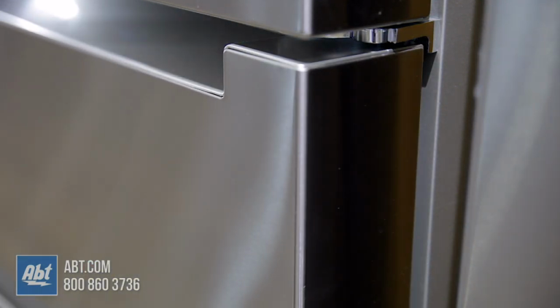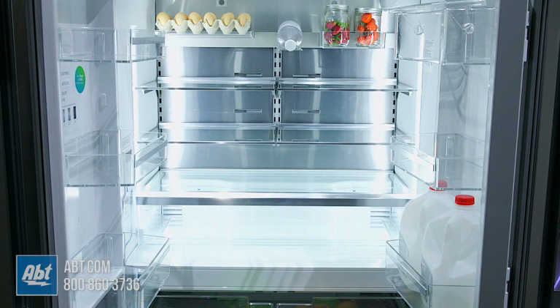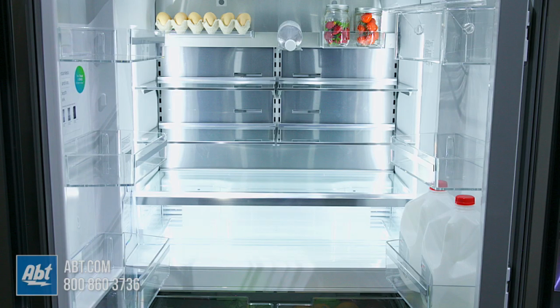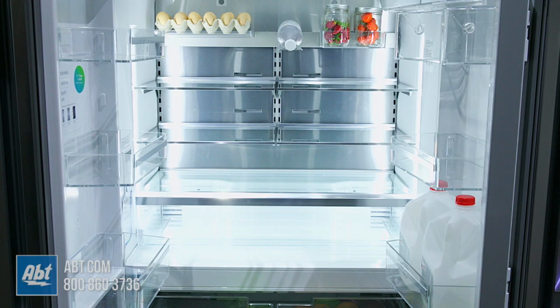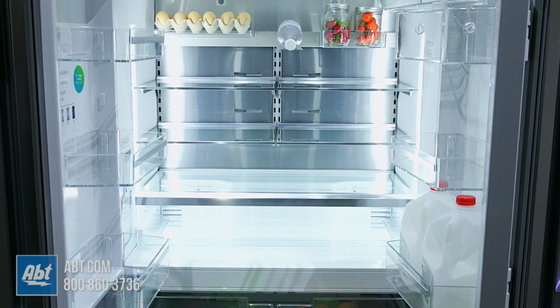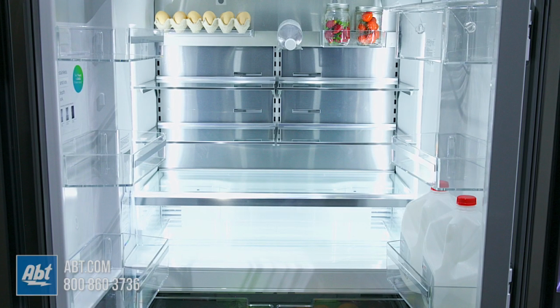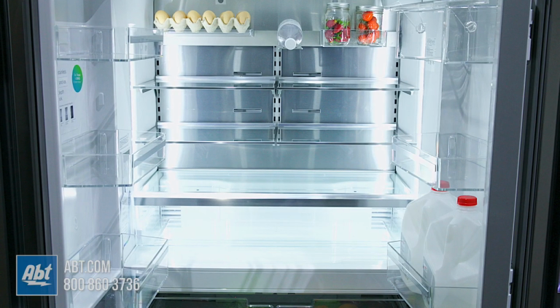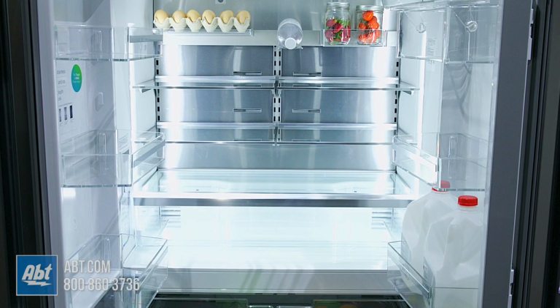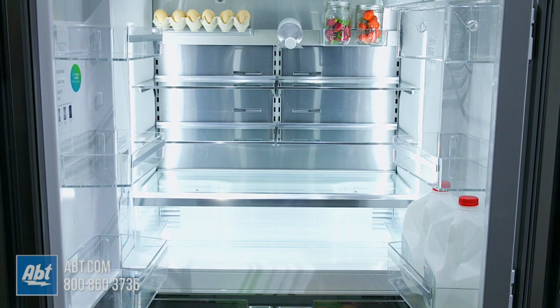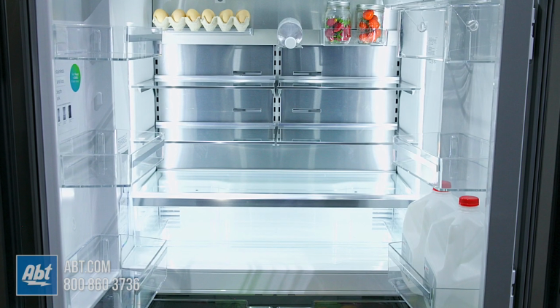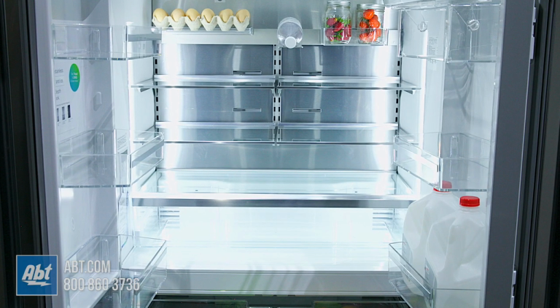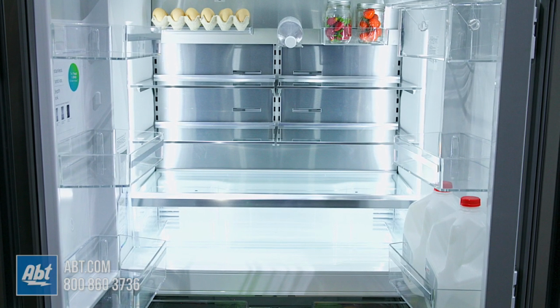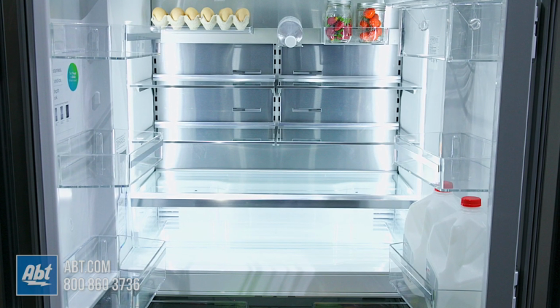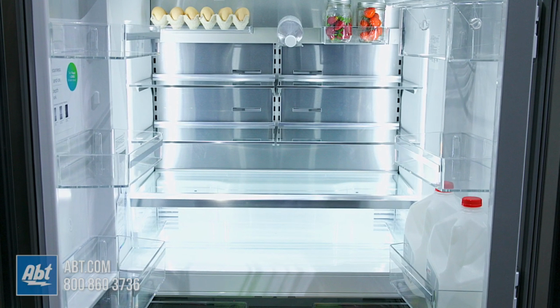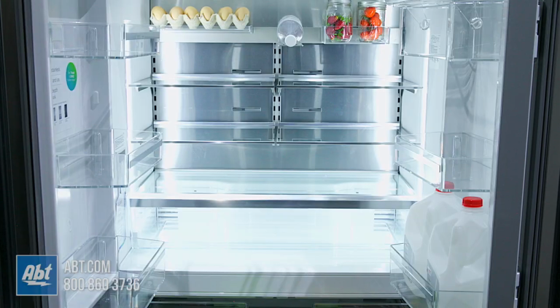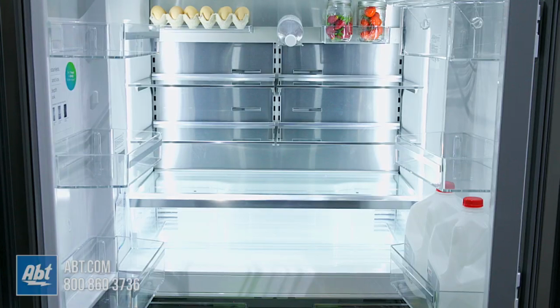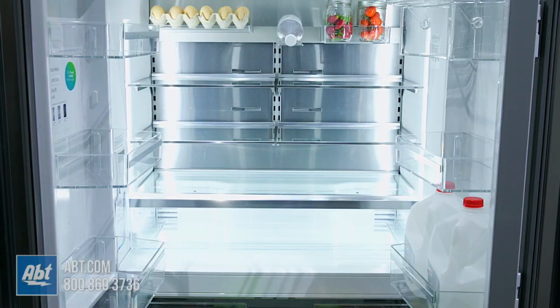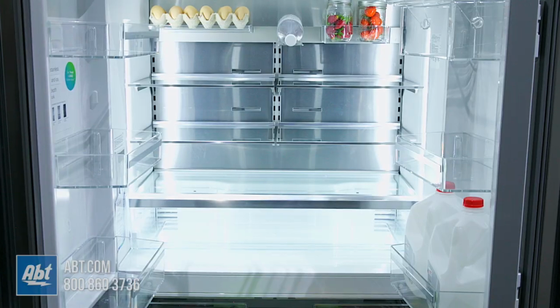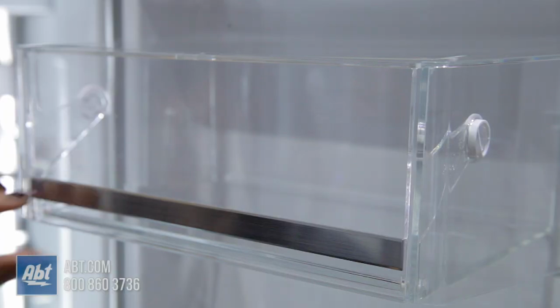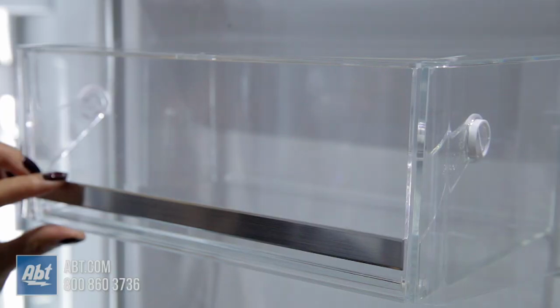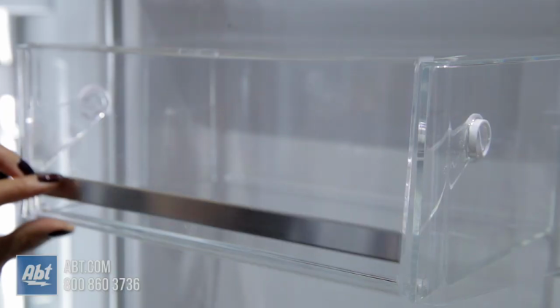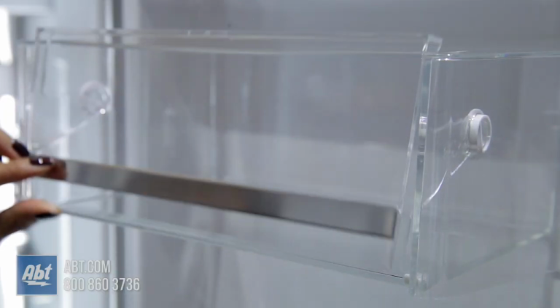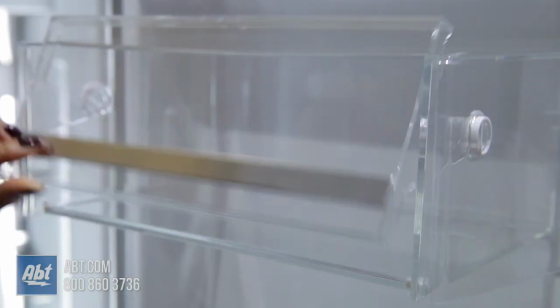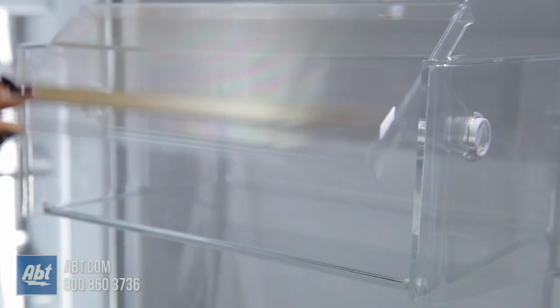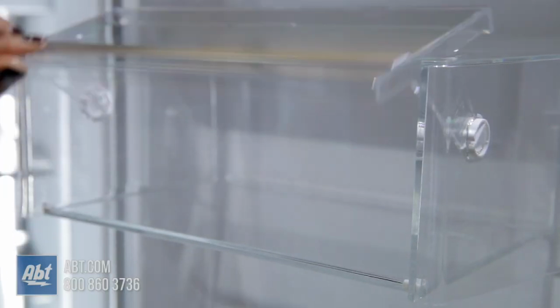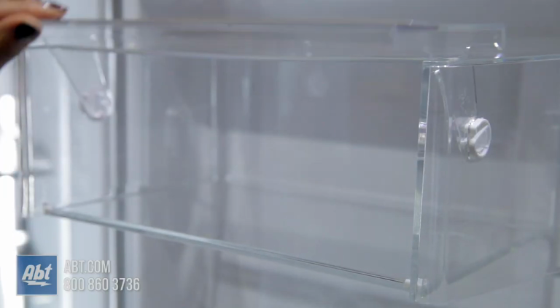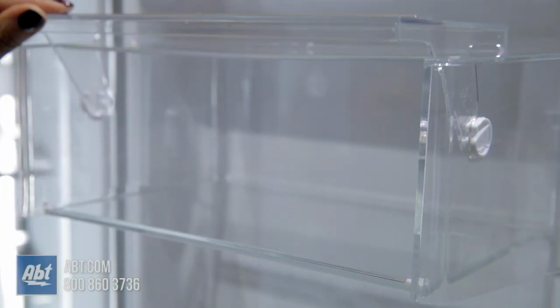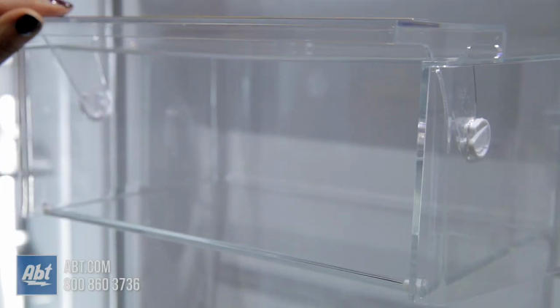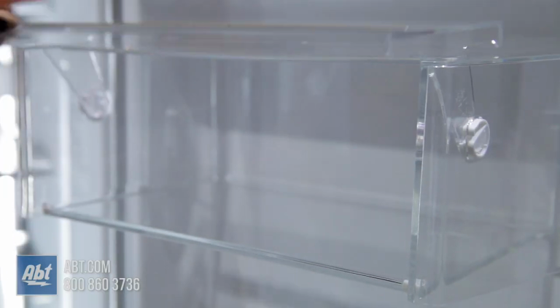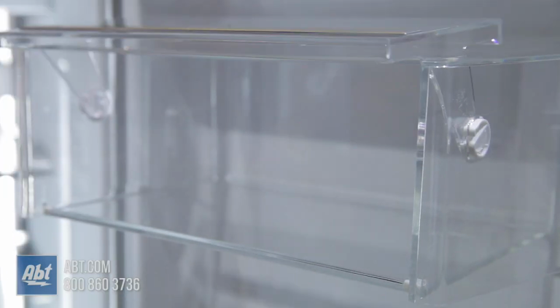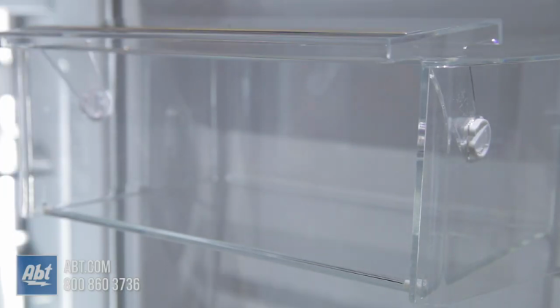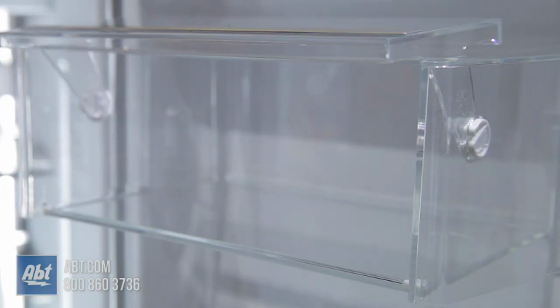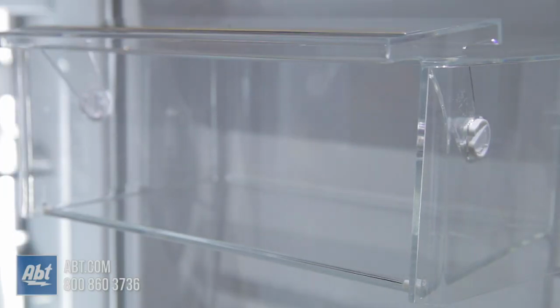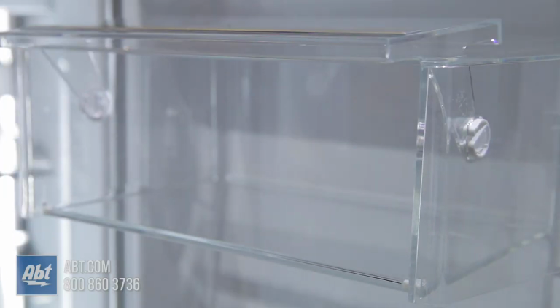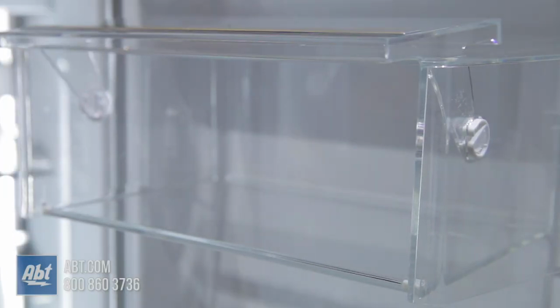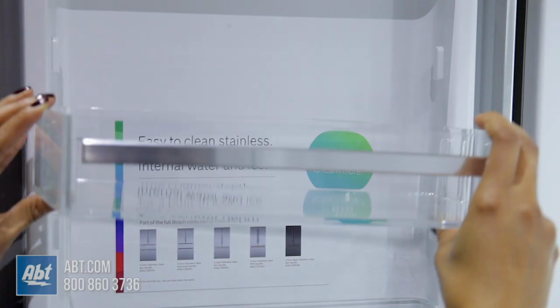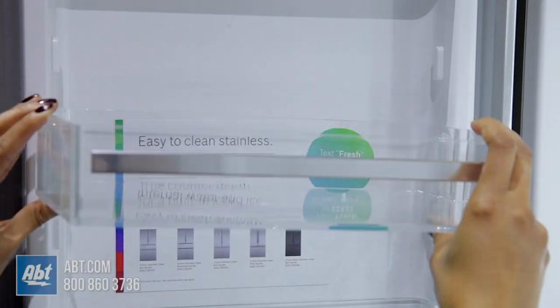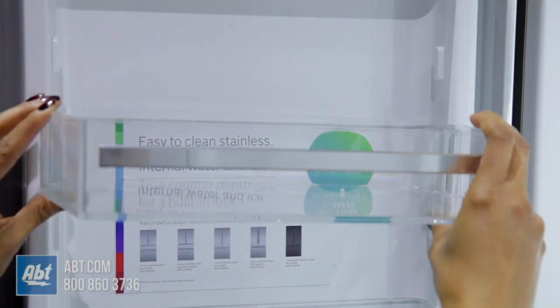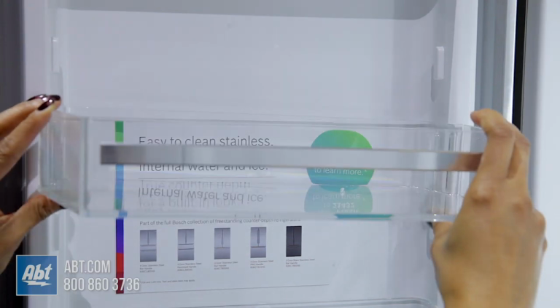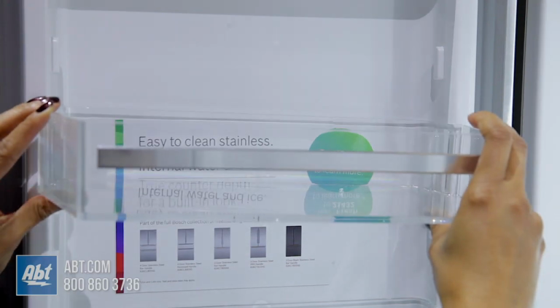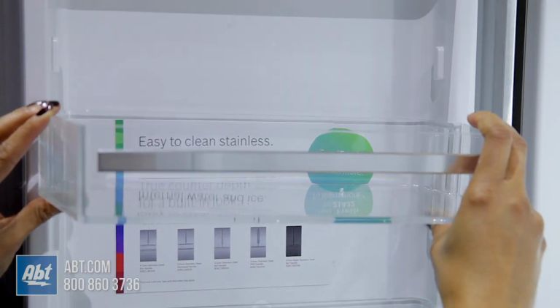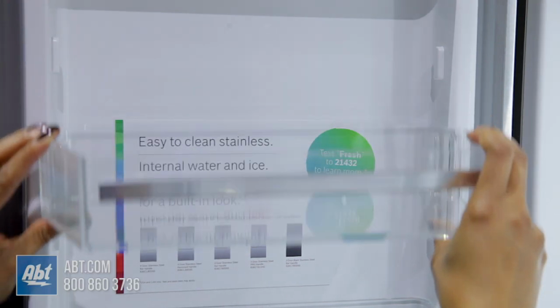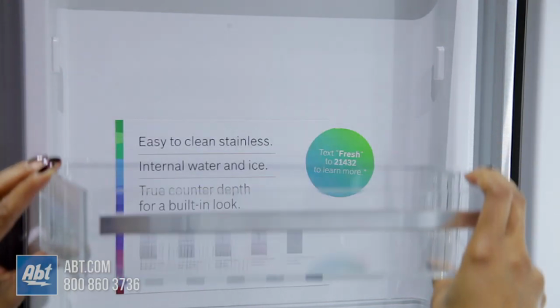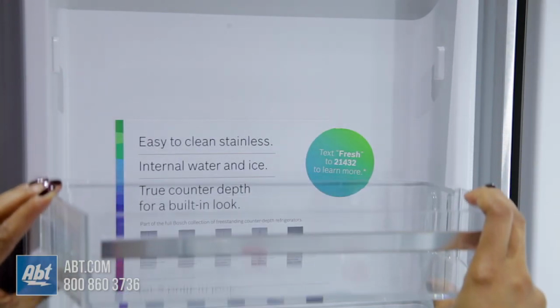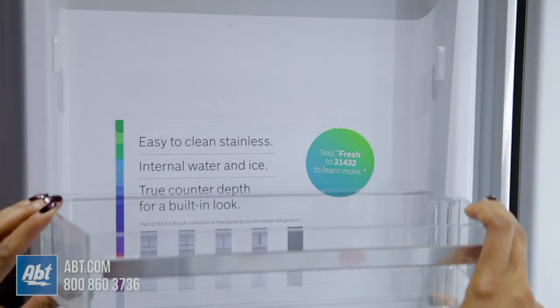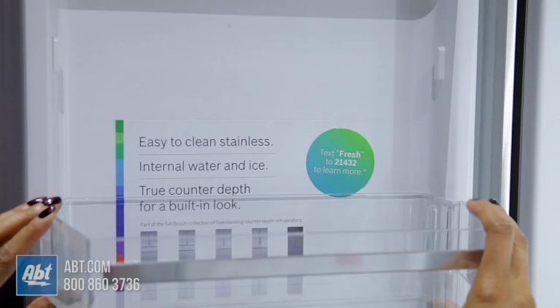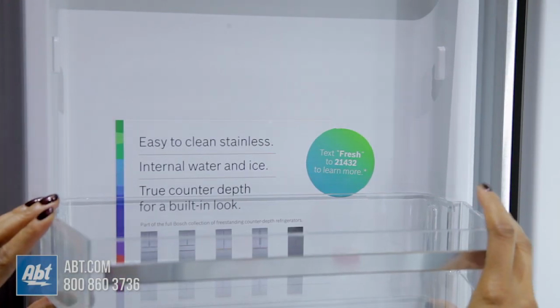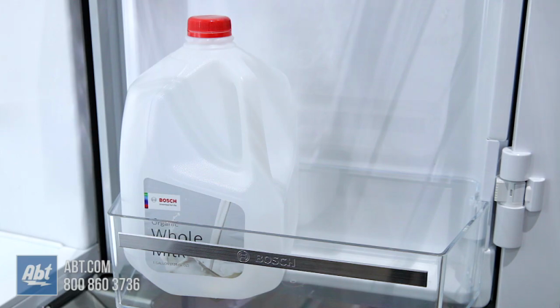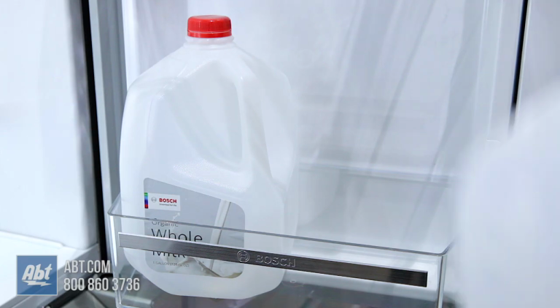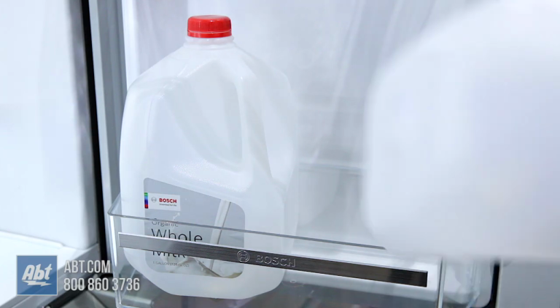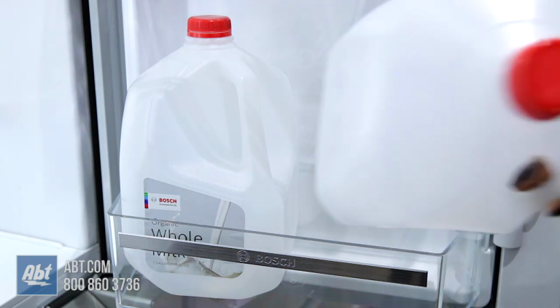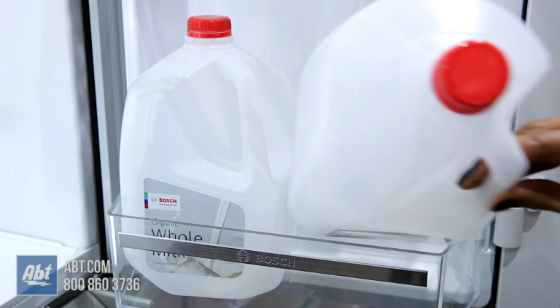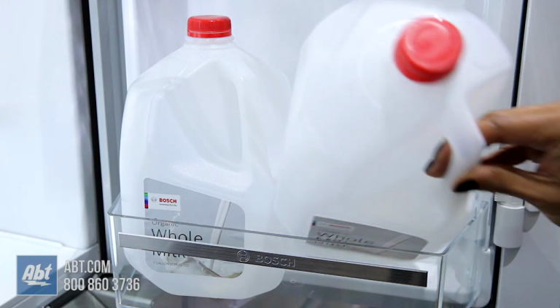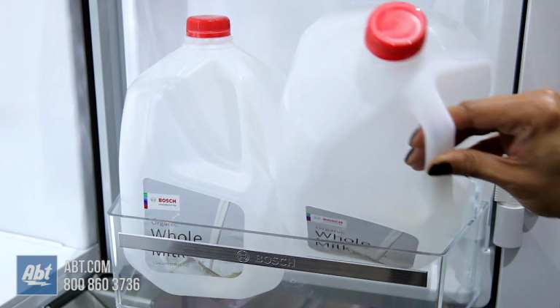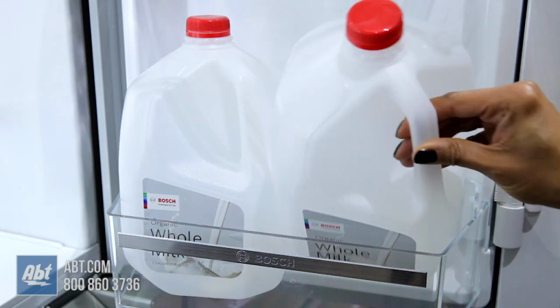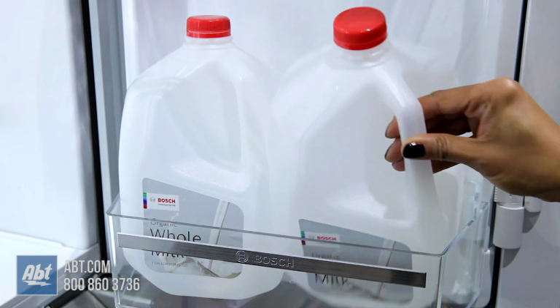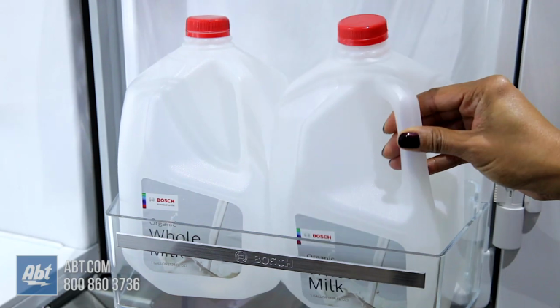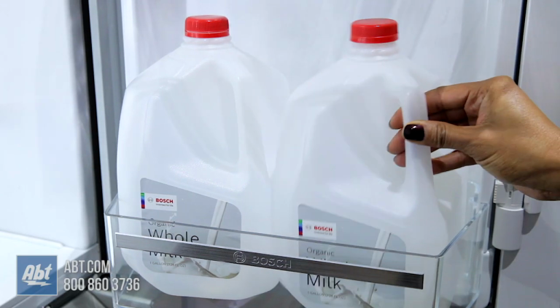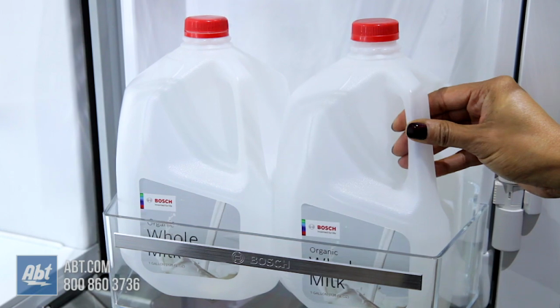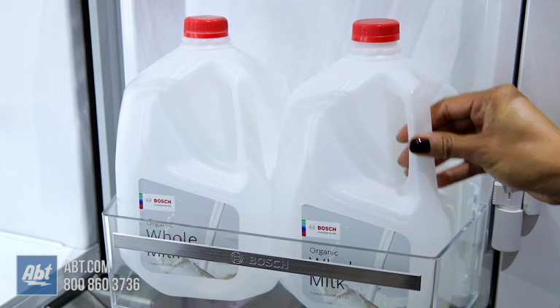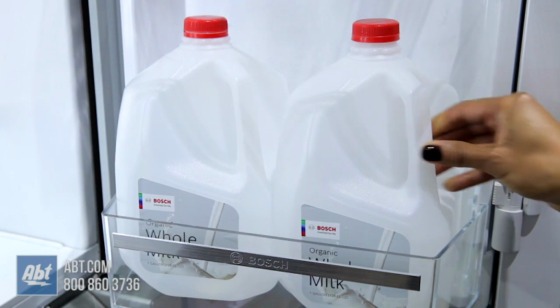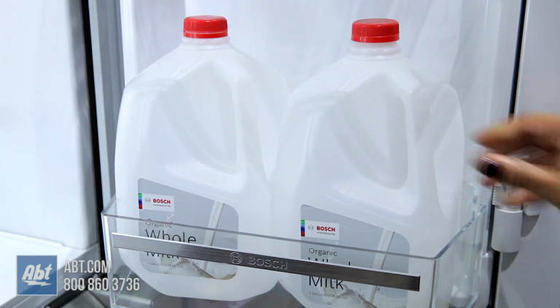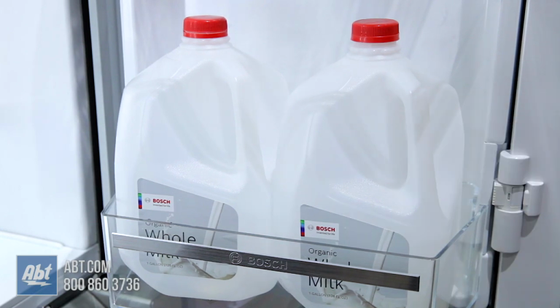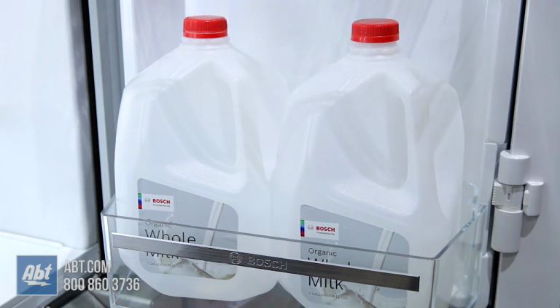On the doors are six bins. One serves as a dairy compartment, two are adjustable, and four are deep enough for gallon storage.